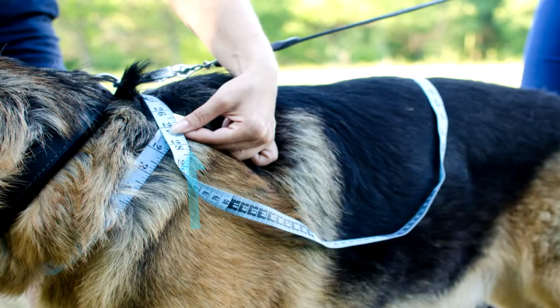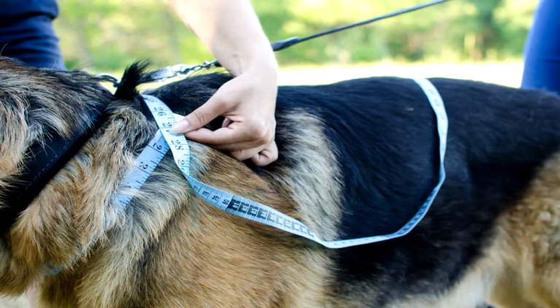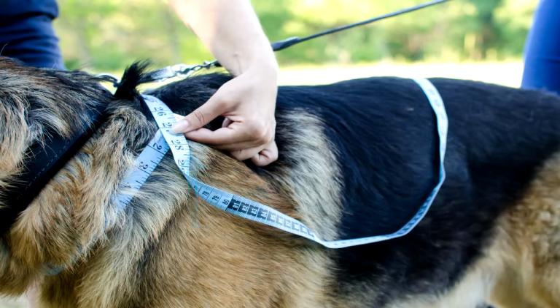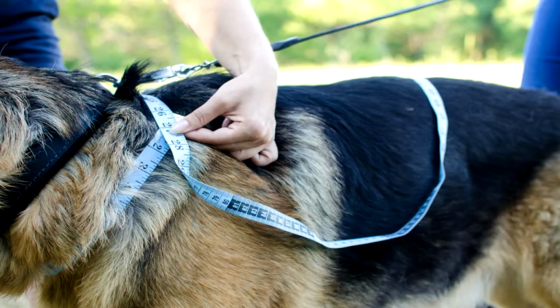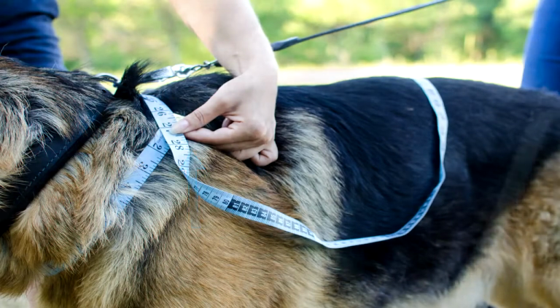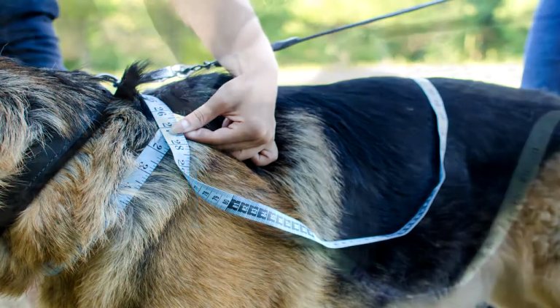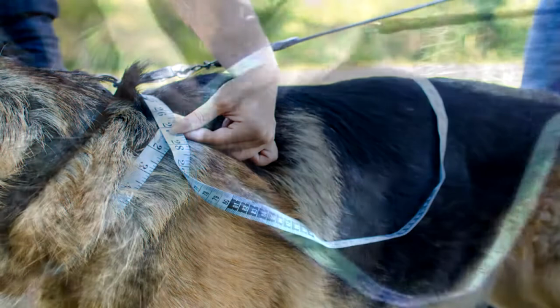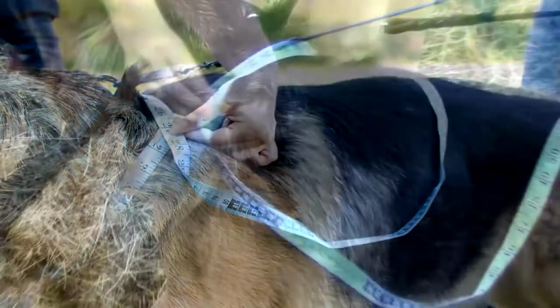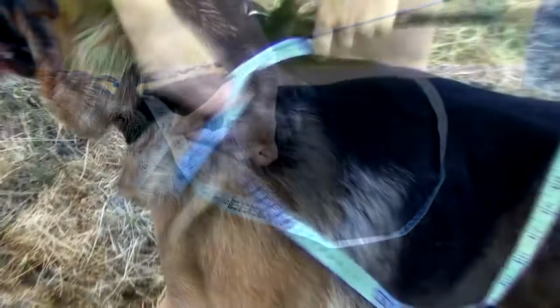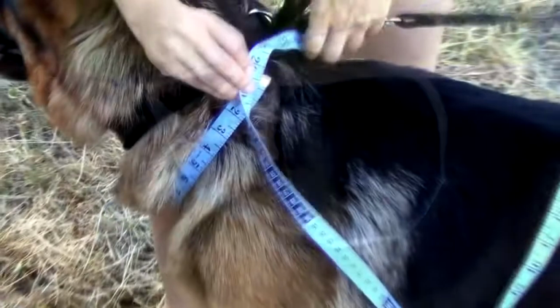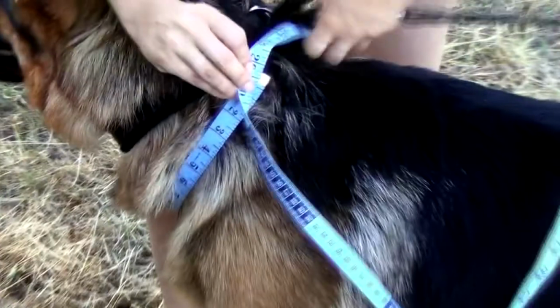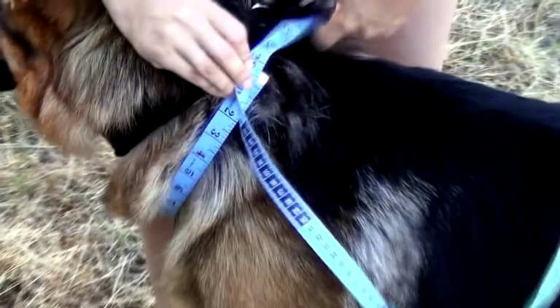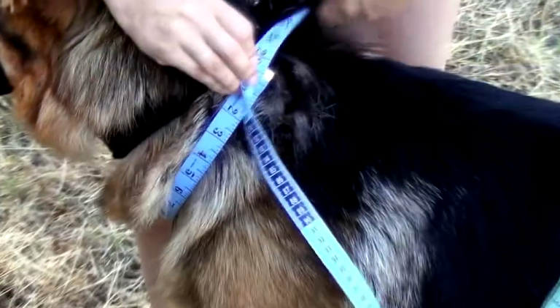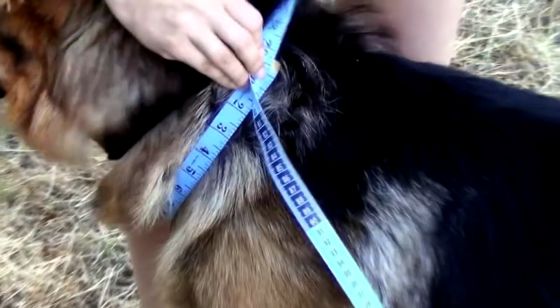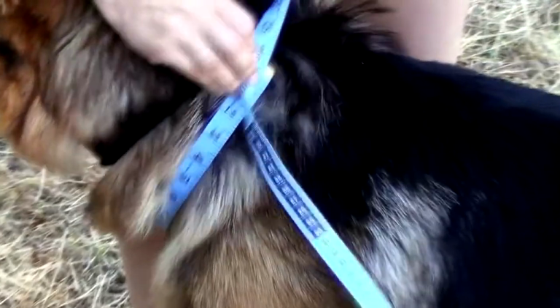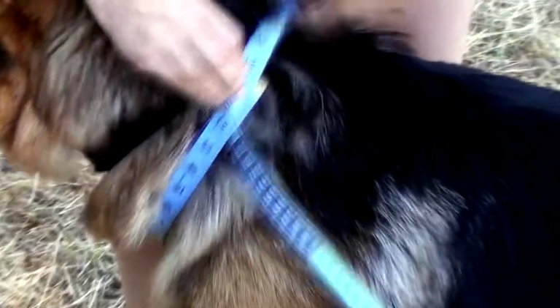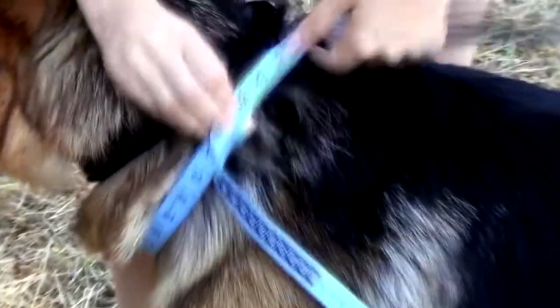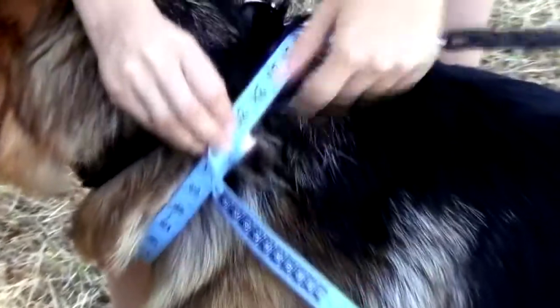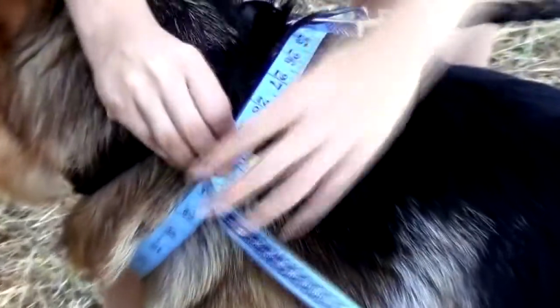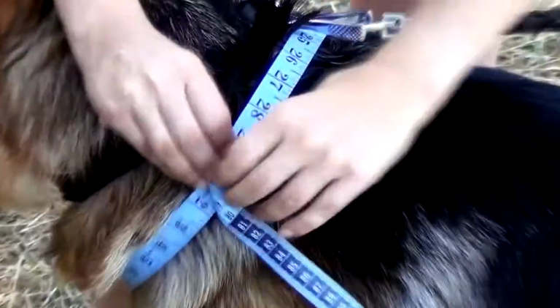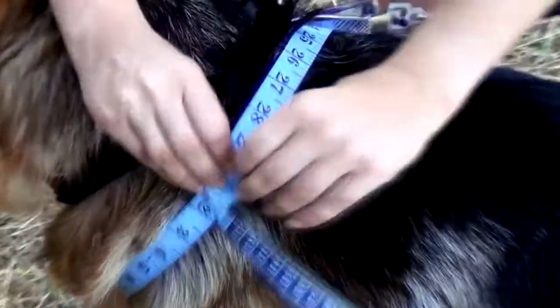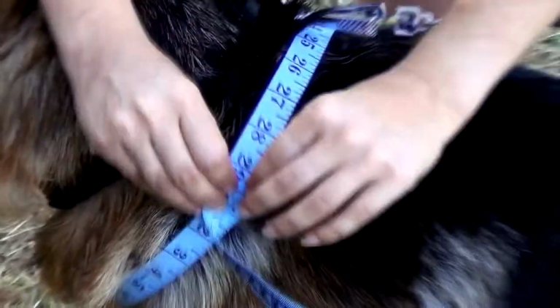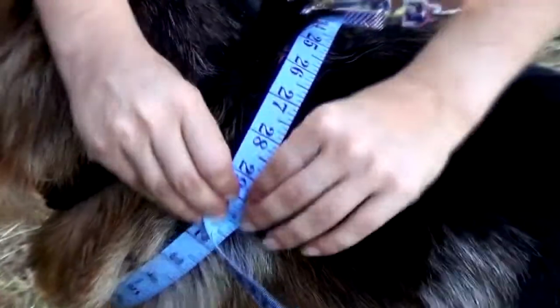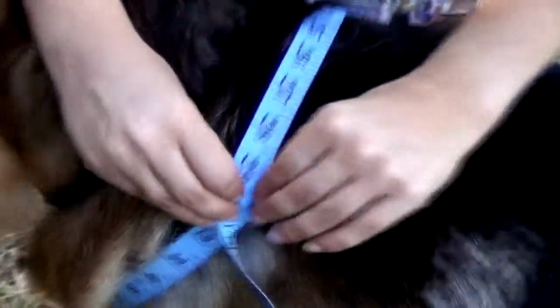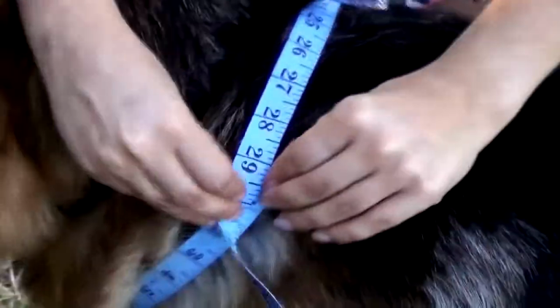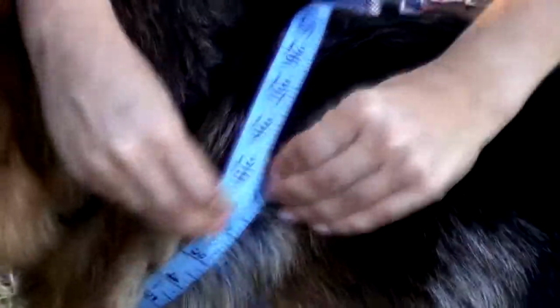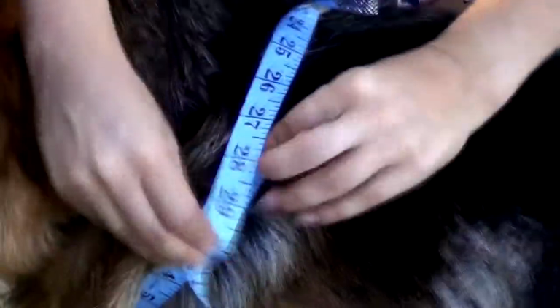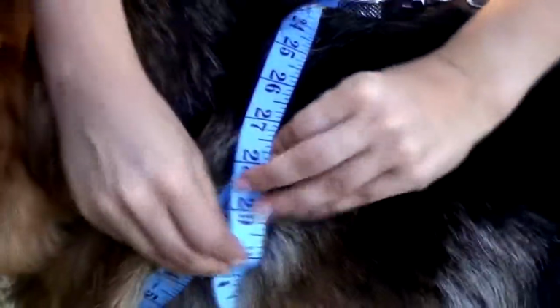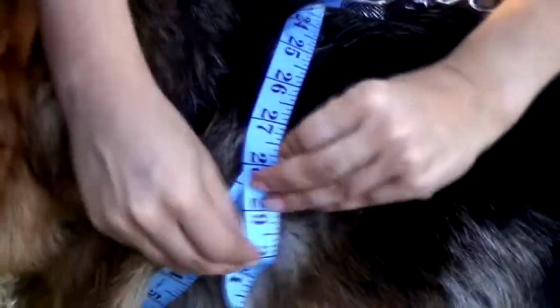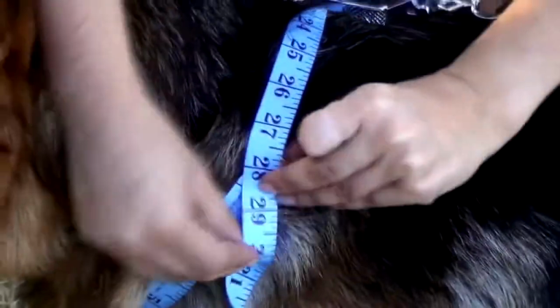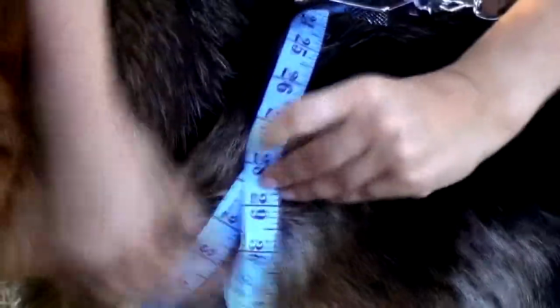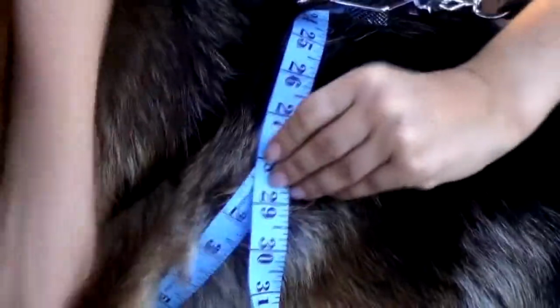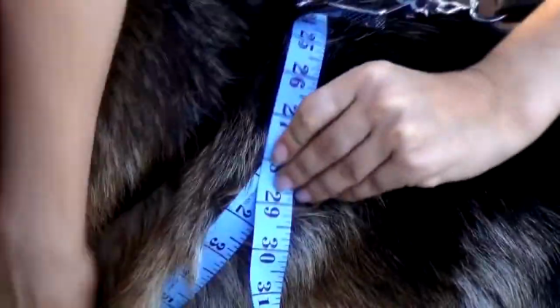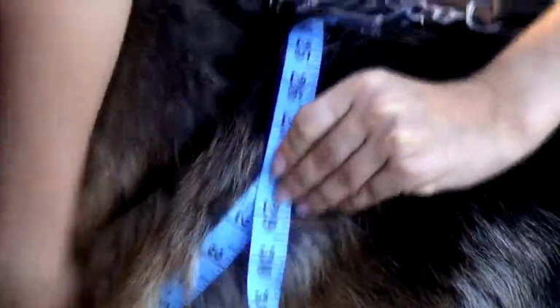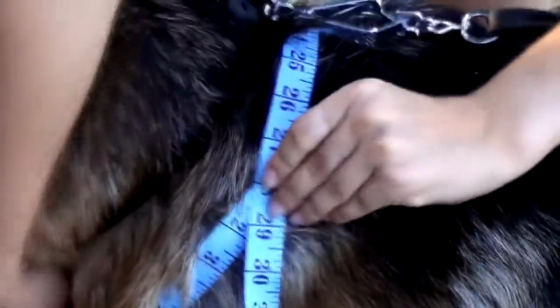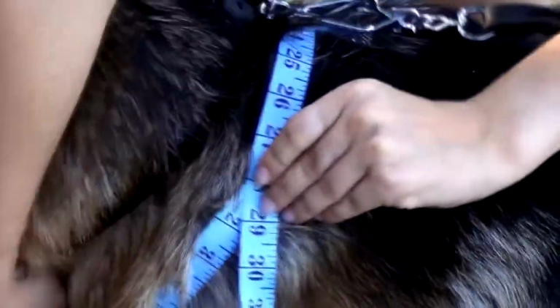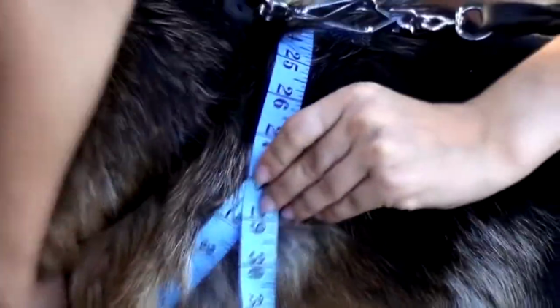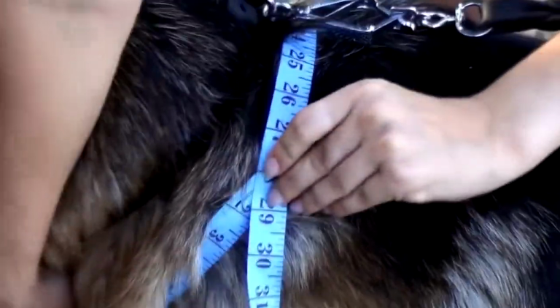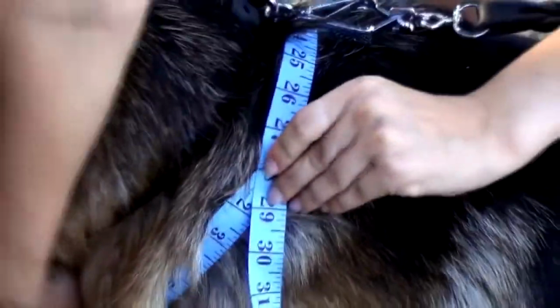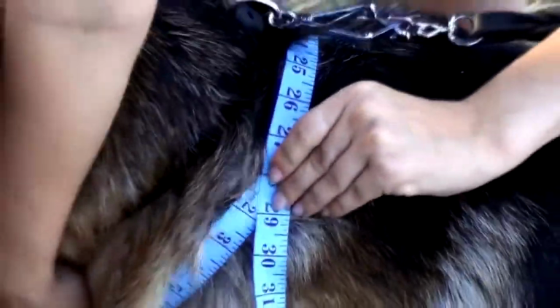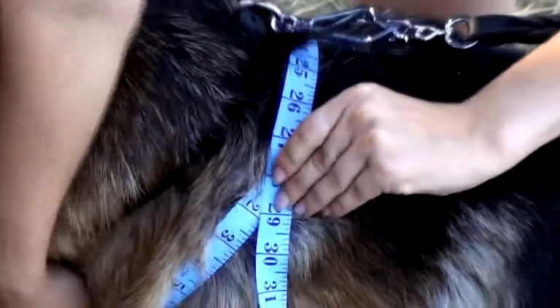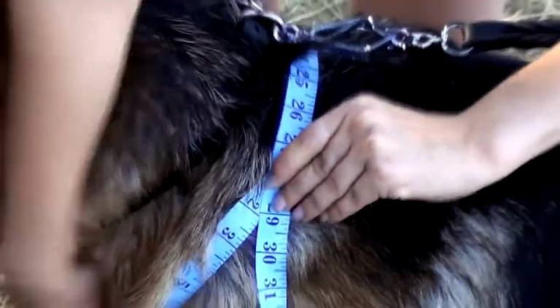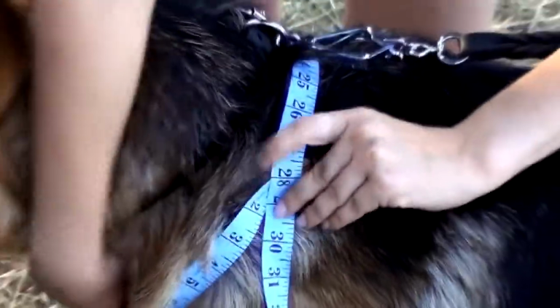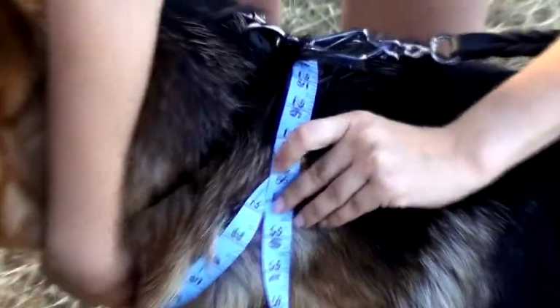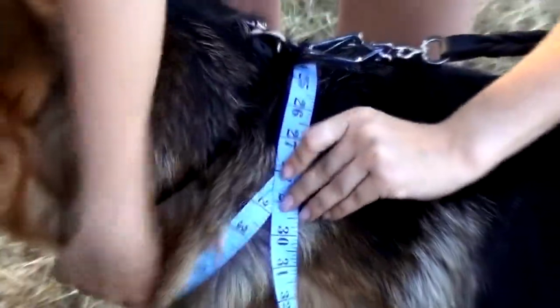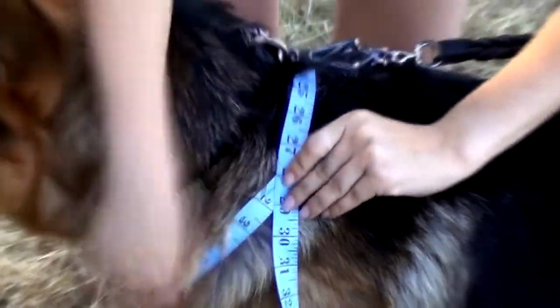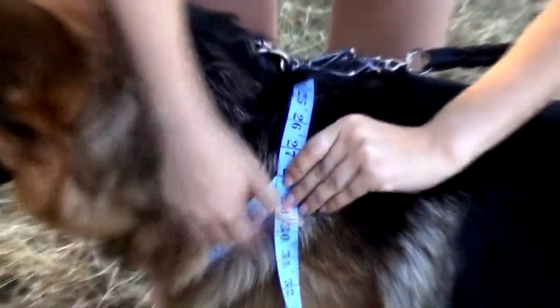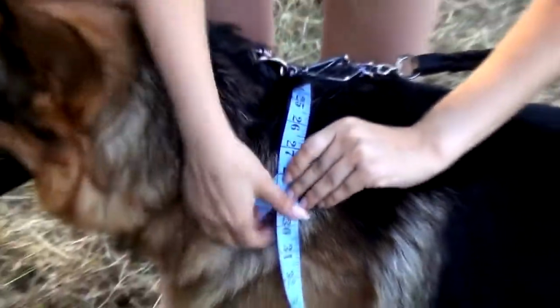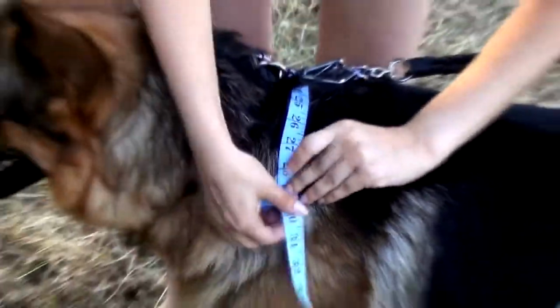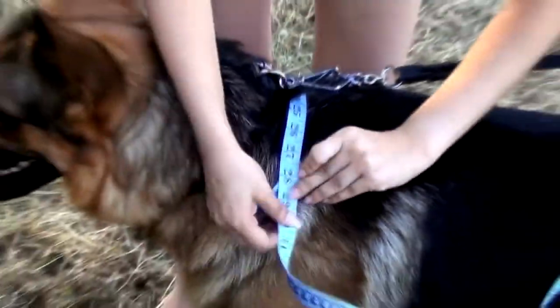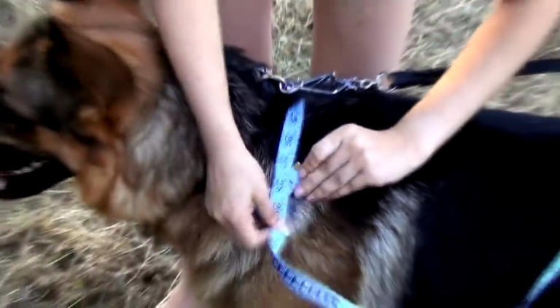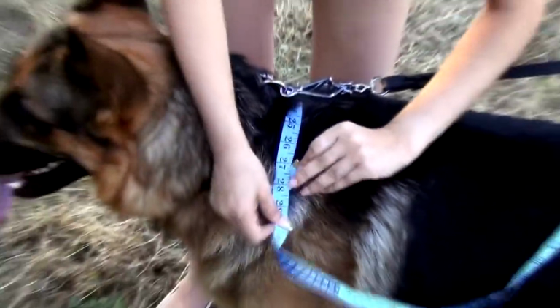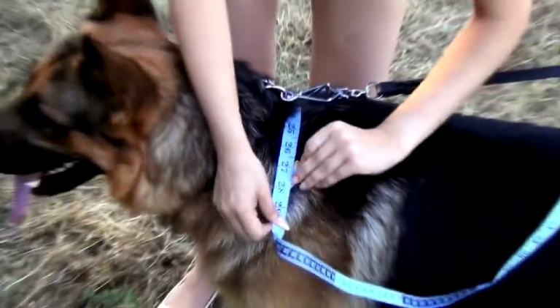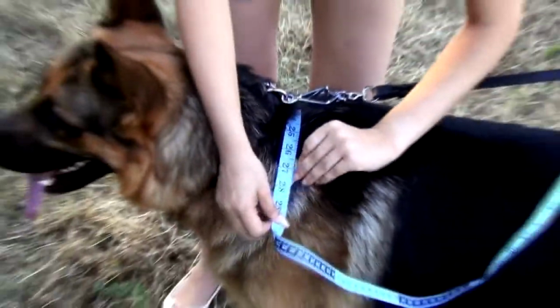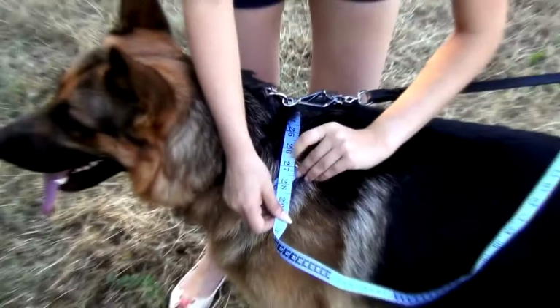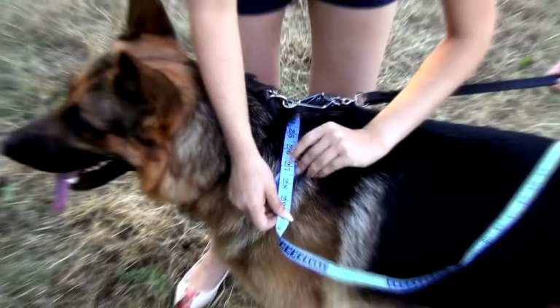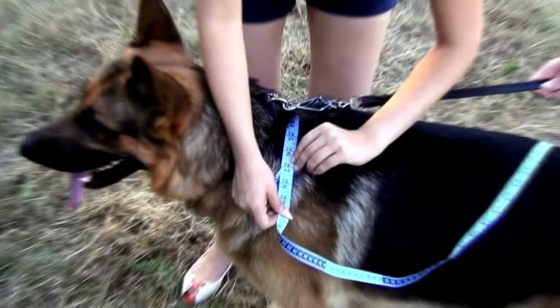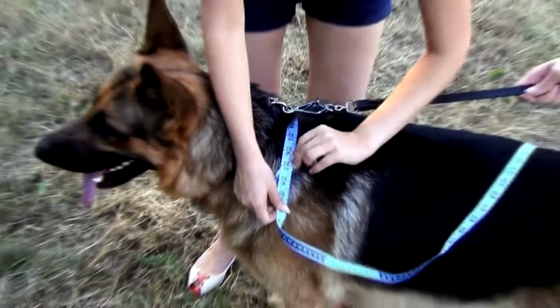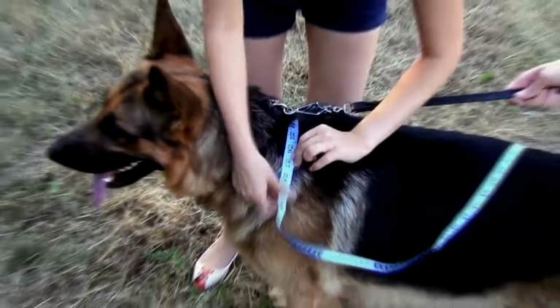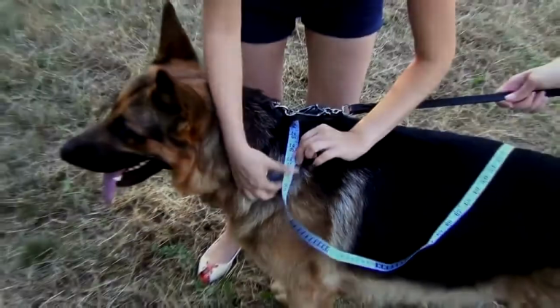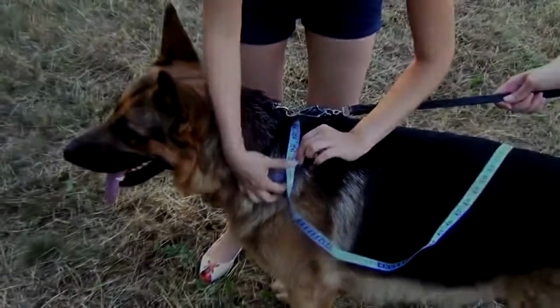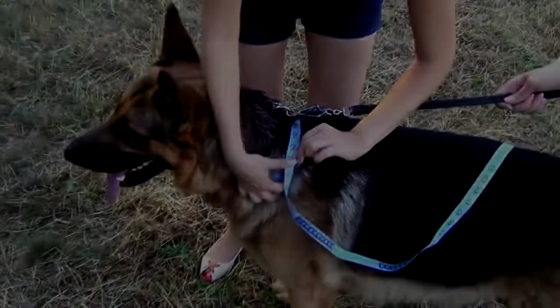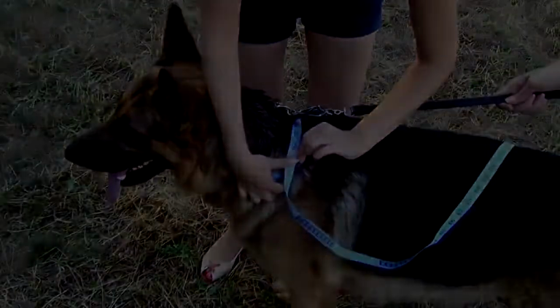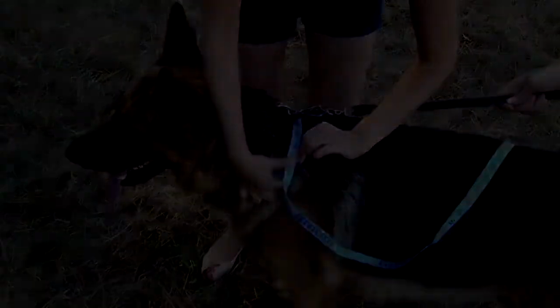Note that you don't want to choke your dog, so don't tighten the tape too much. Still, don't hold it too loose.